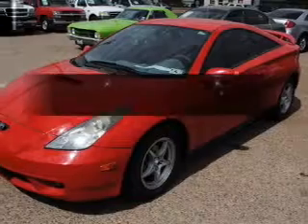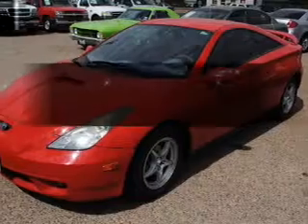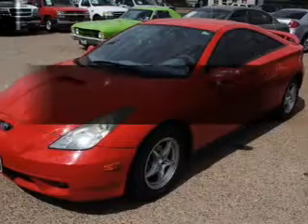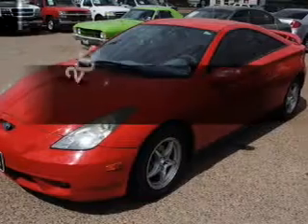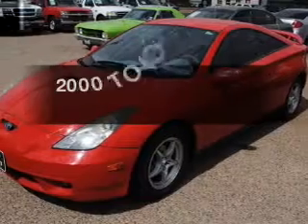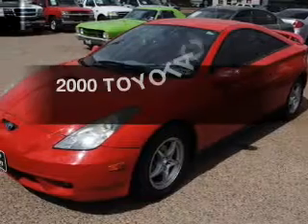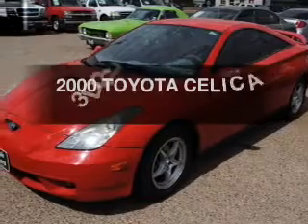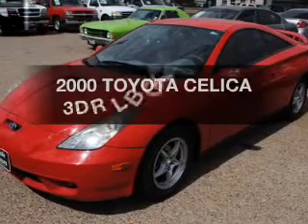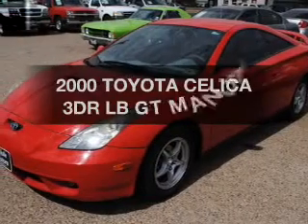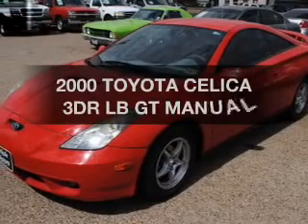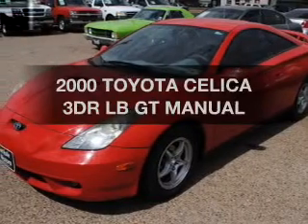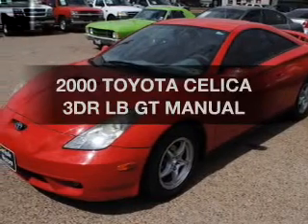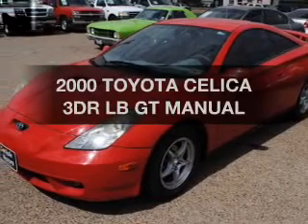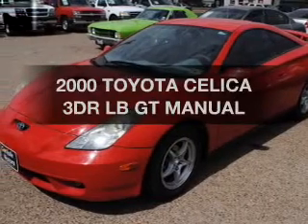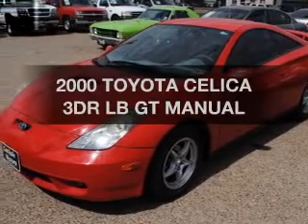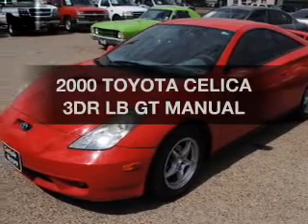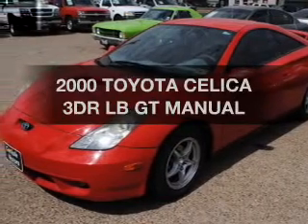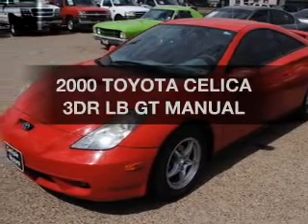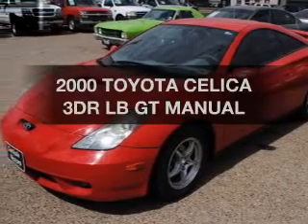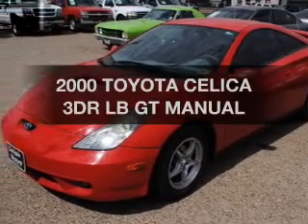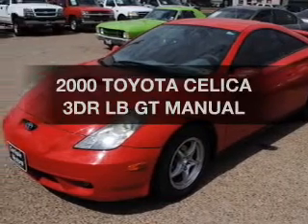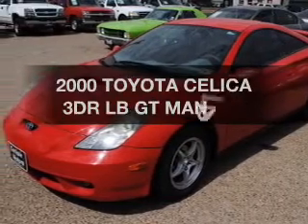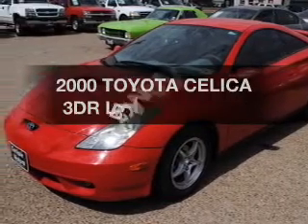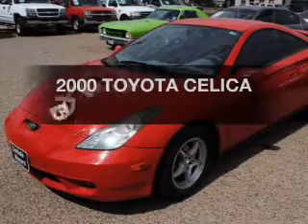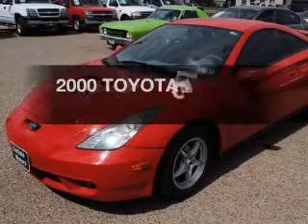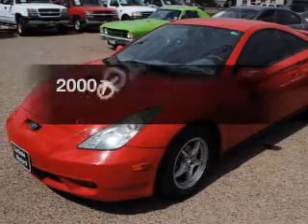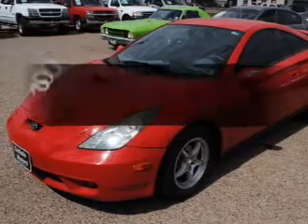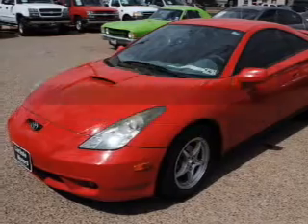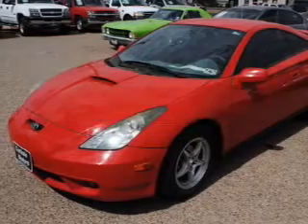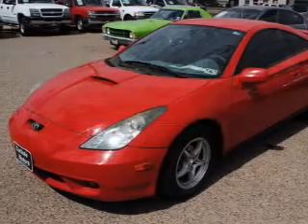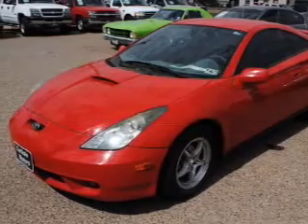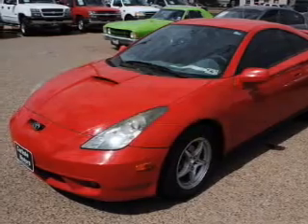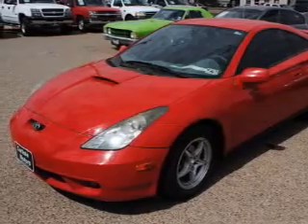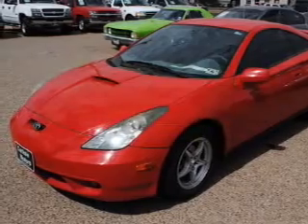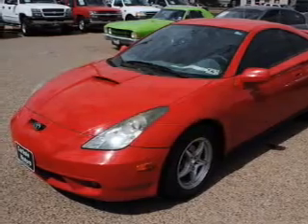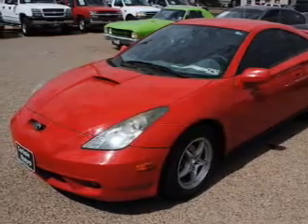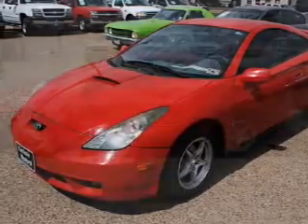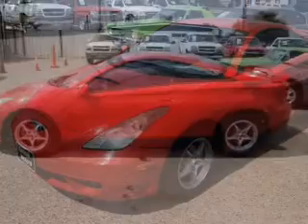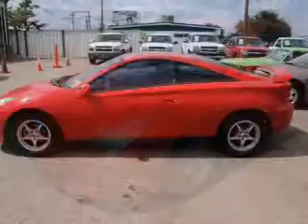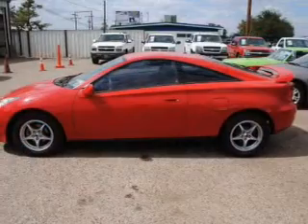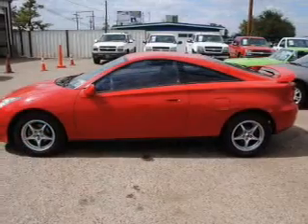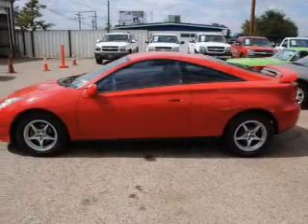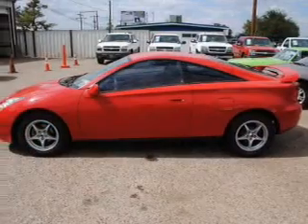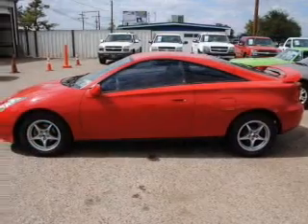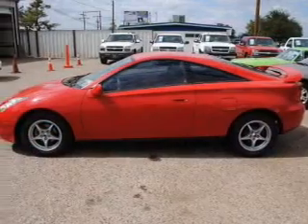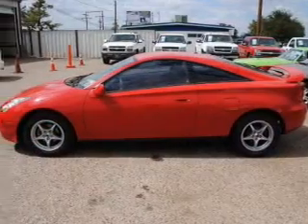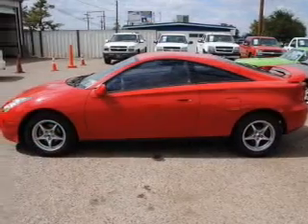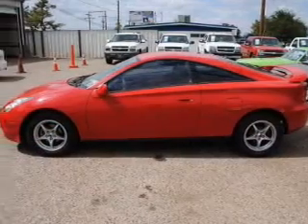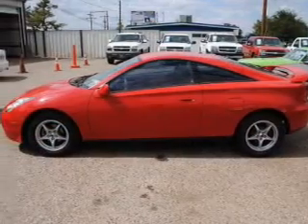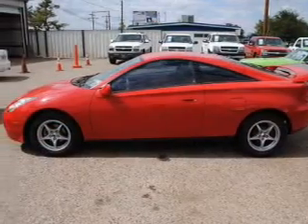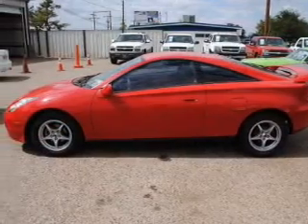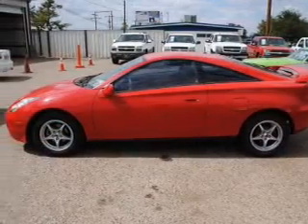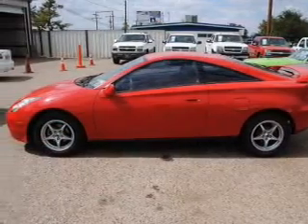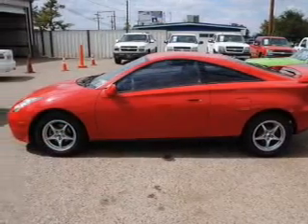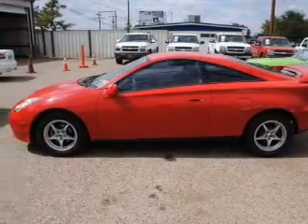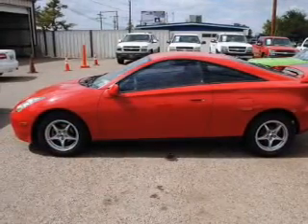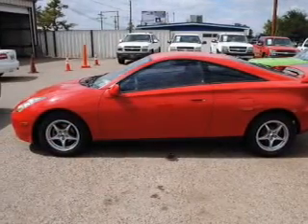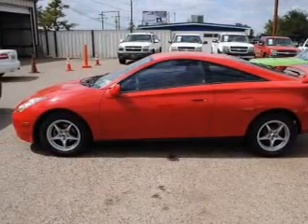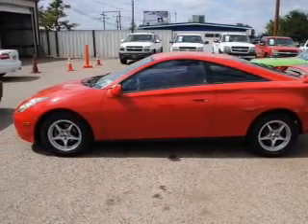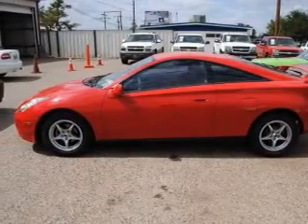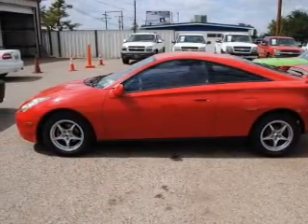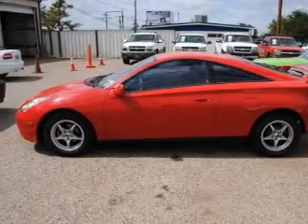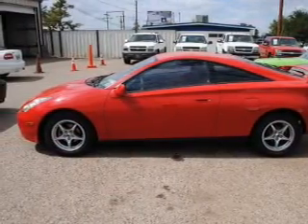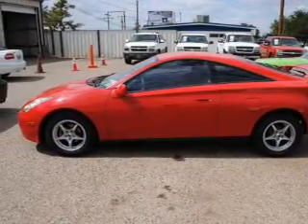This is the set of wheels you've been looking for, with an efficient four-cylinder engine connected to a manual transmission that will keep you in touch with your vehicle.